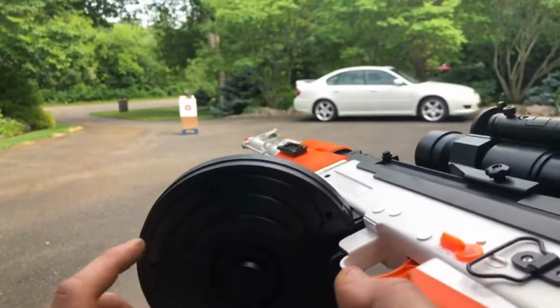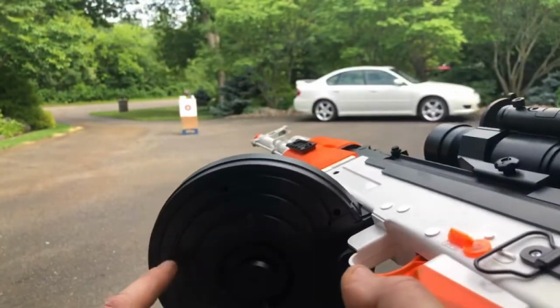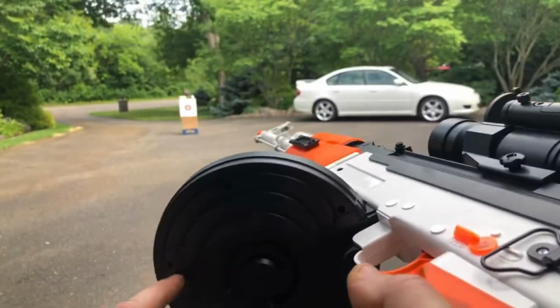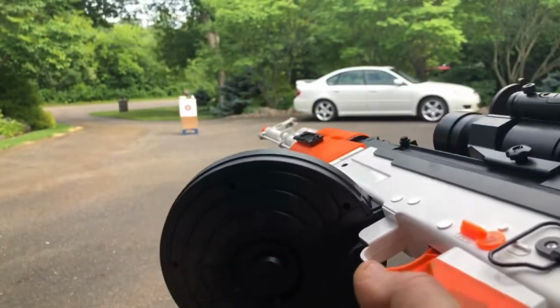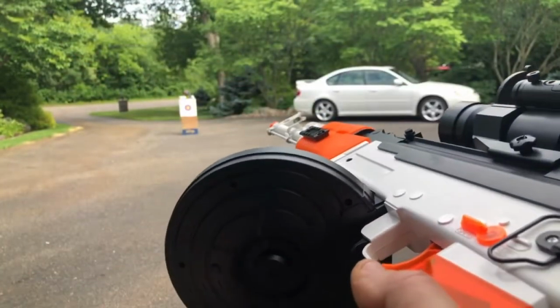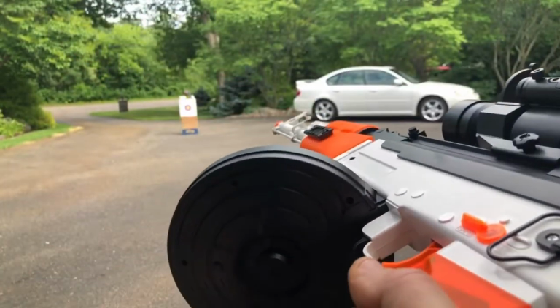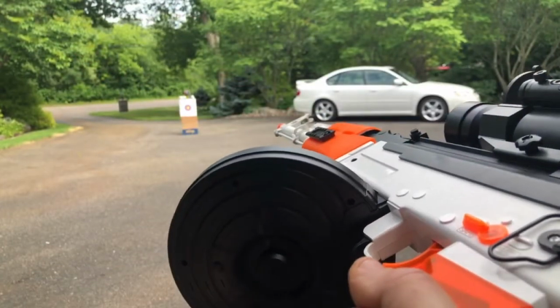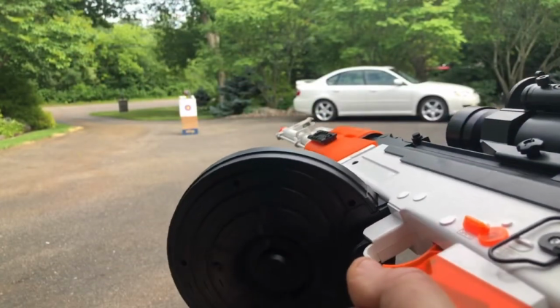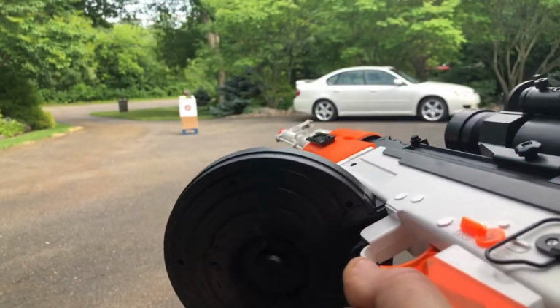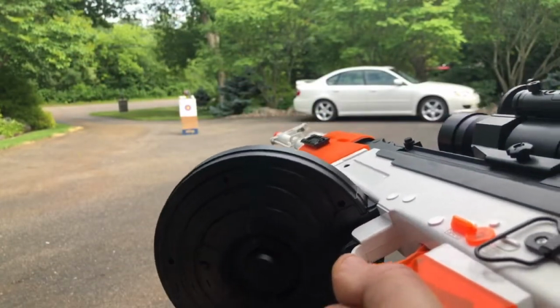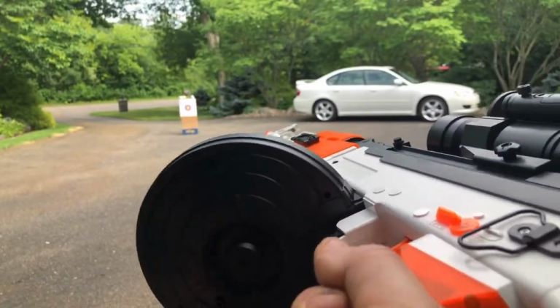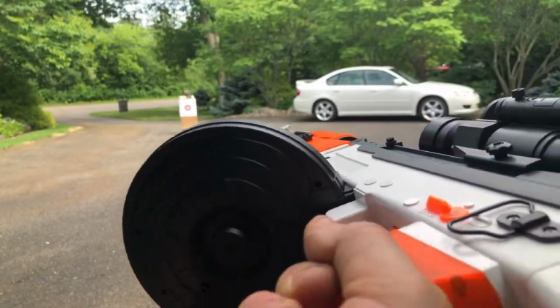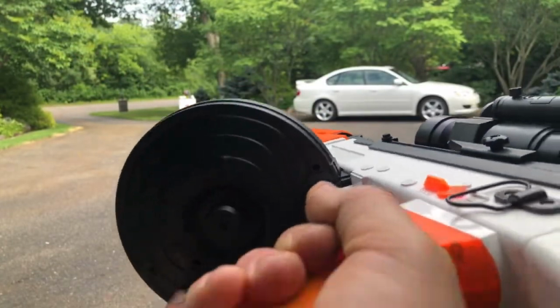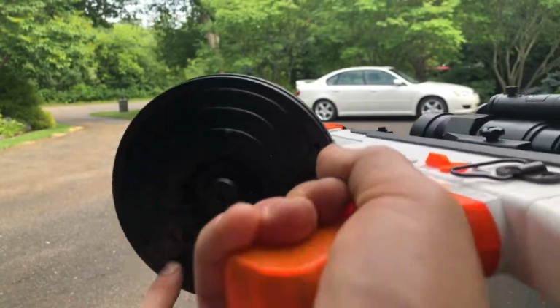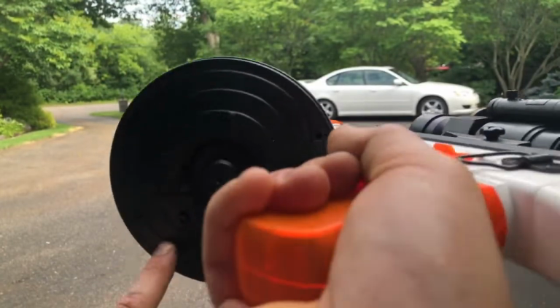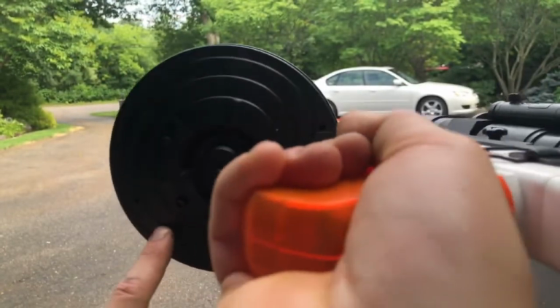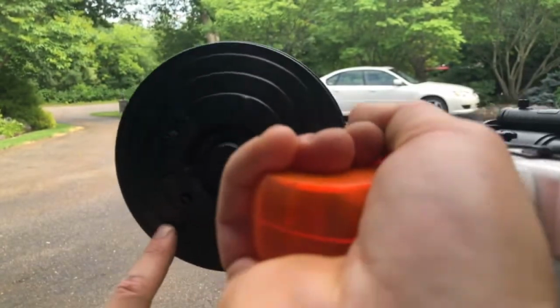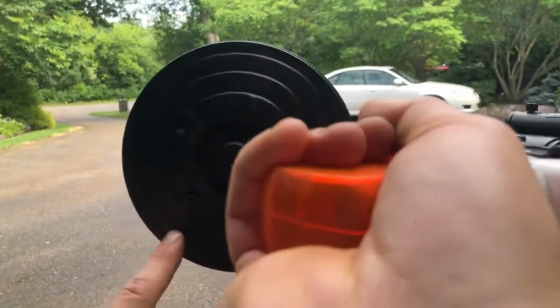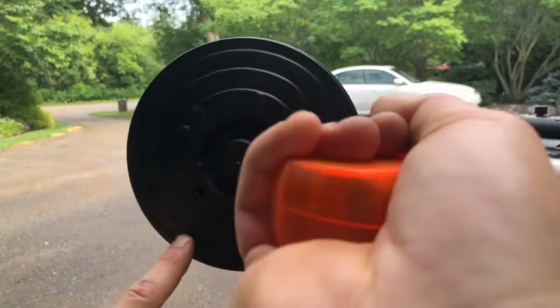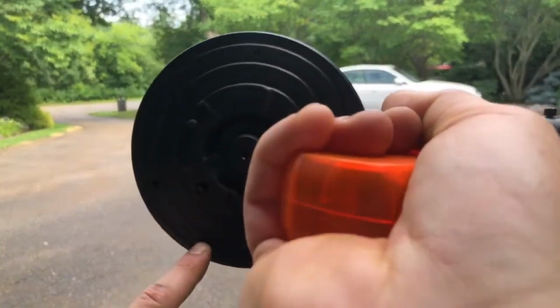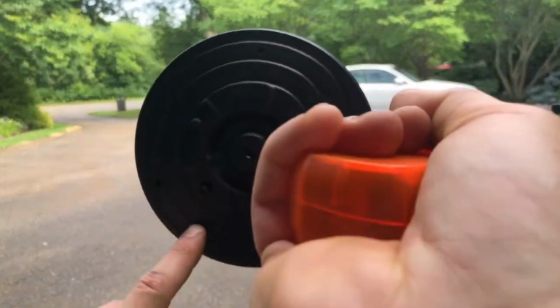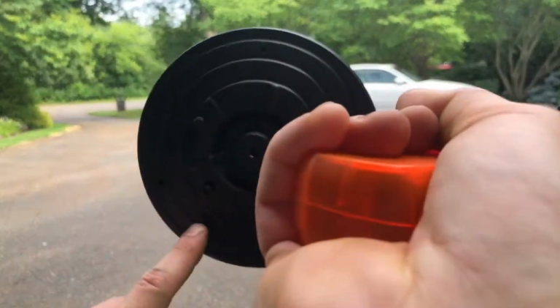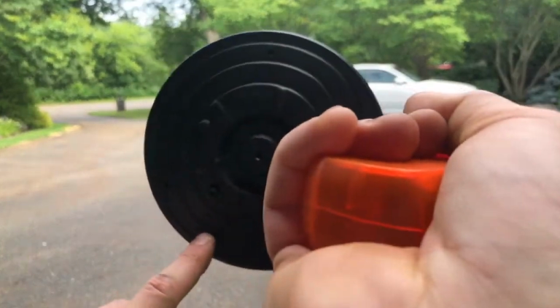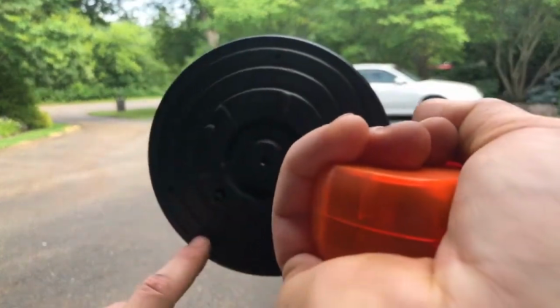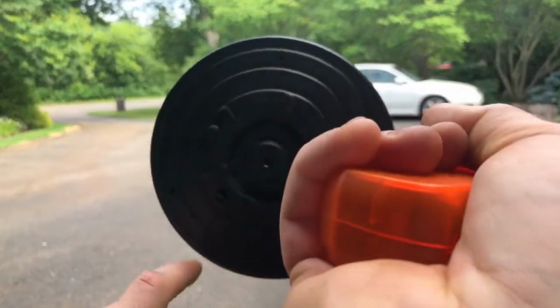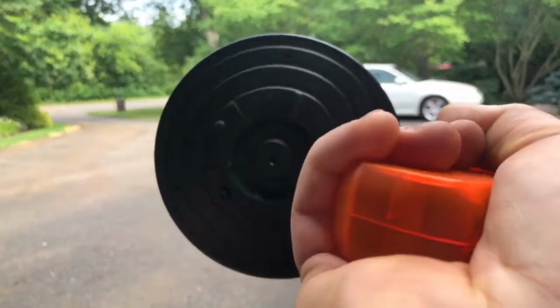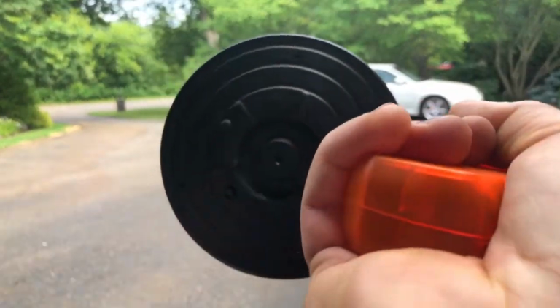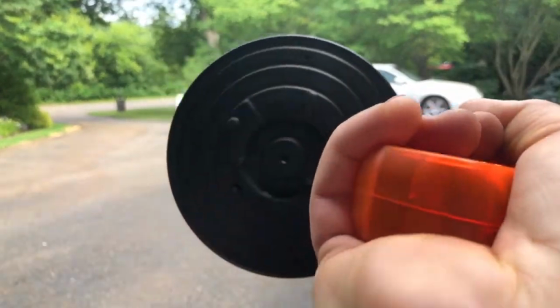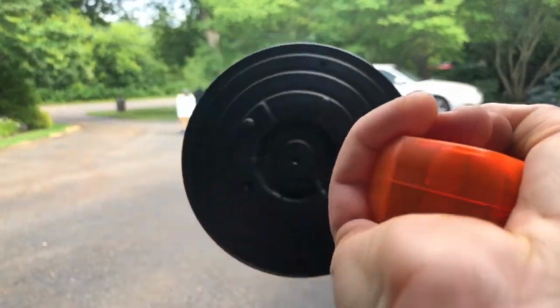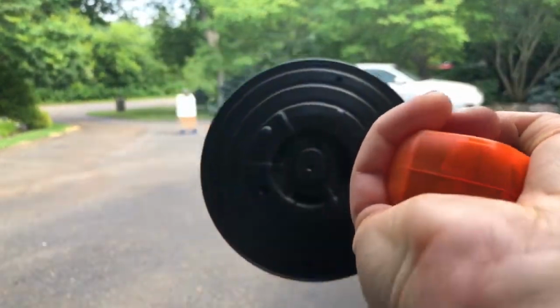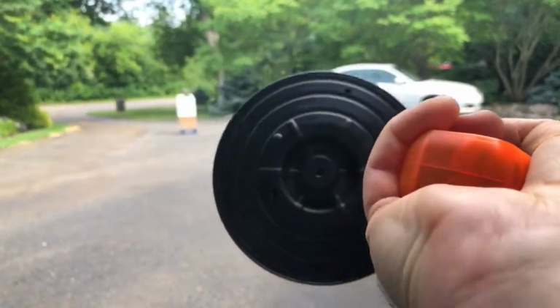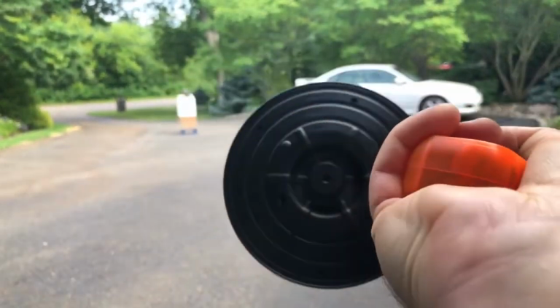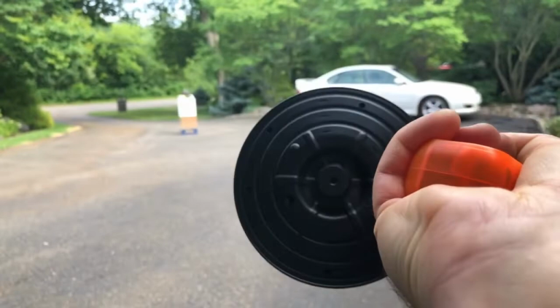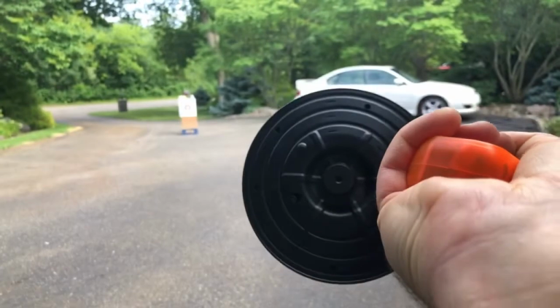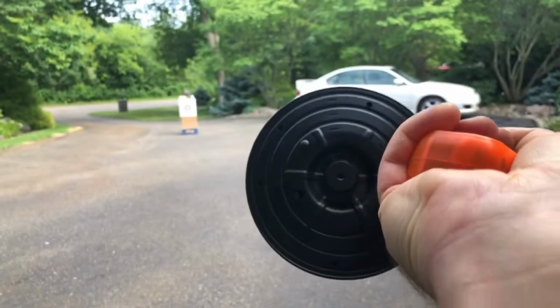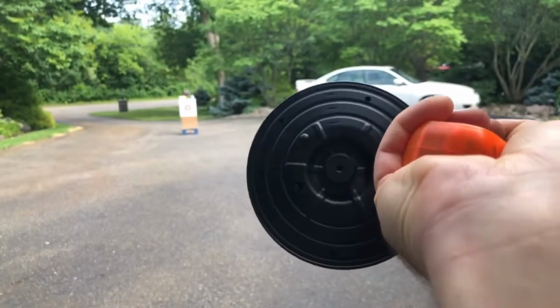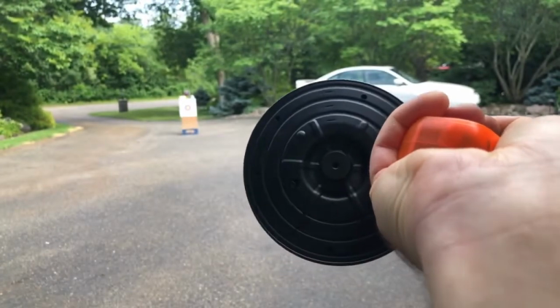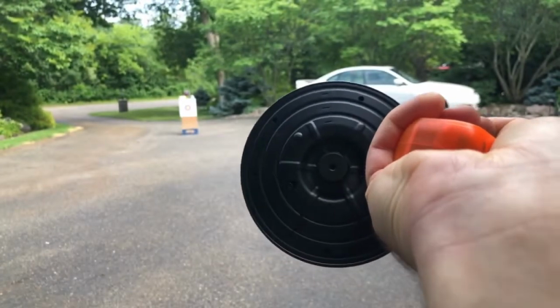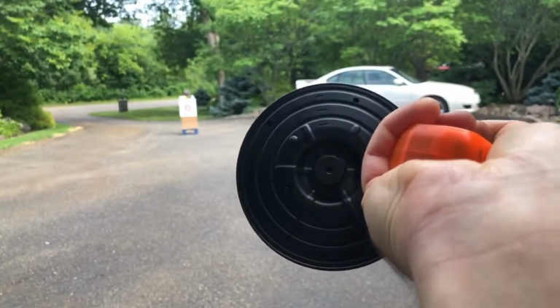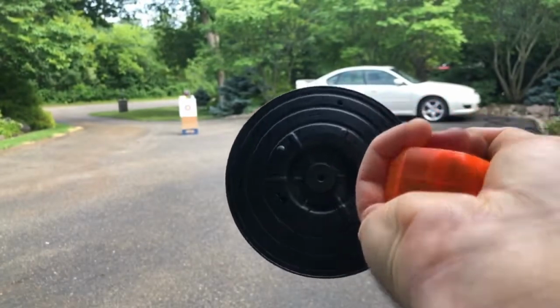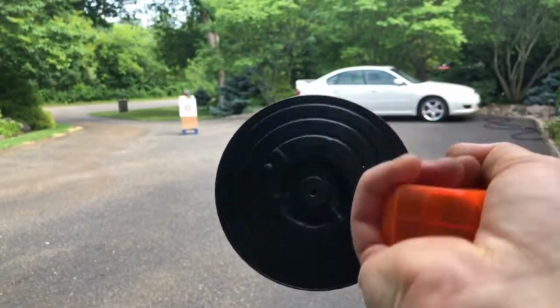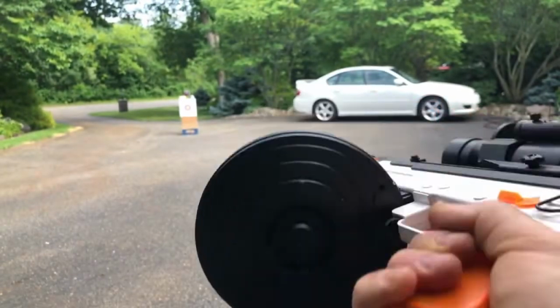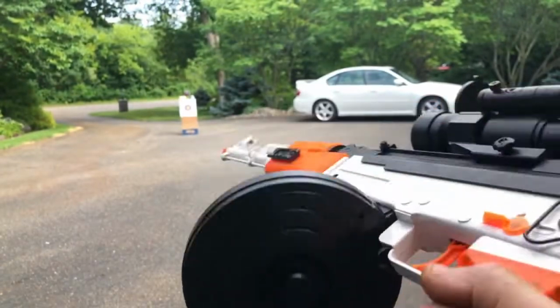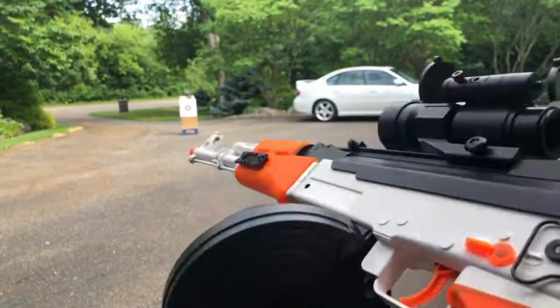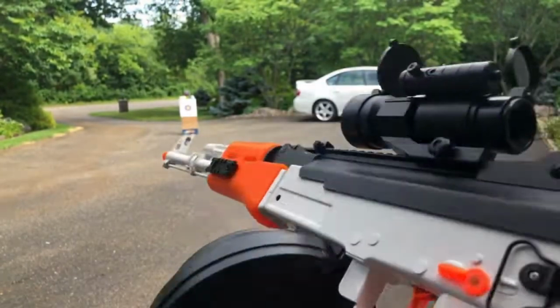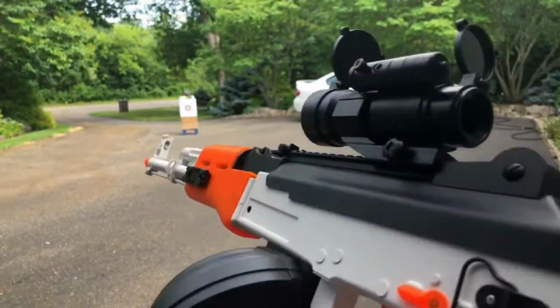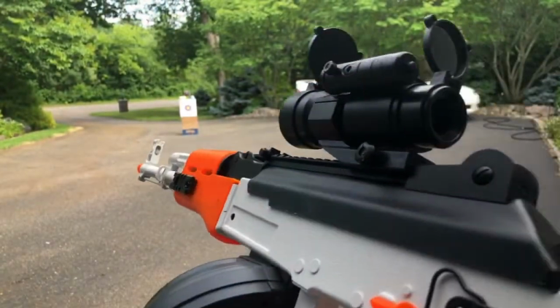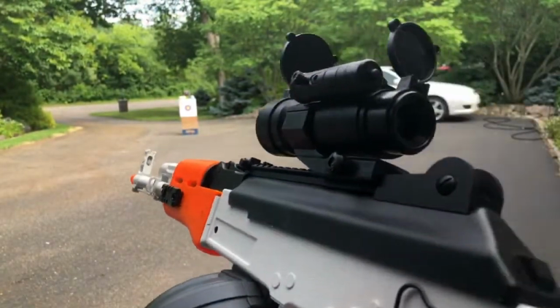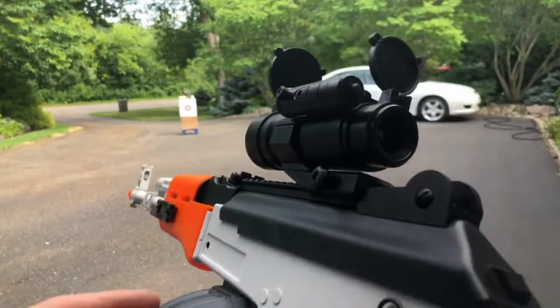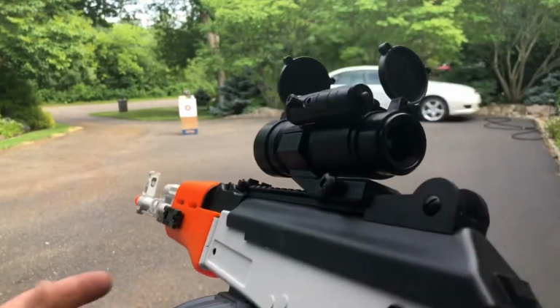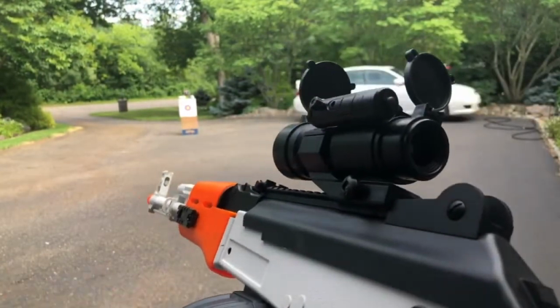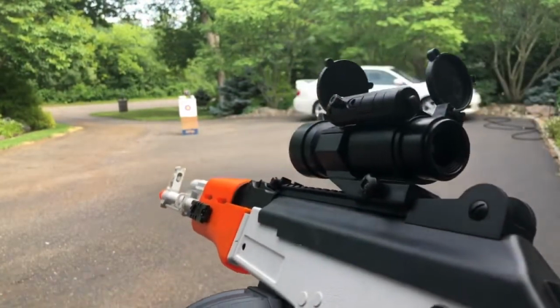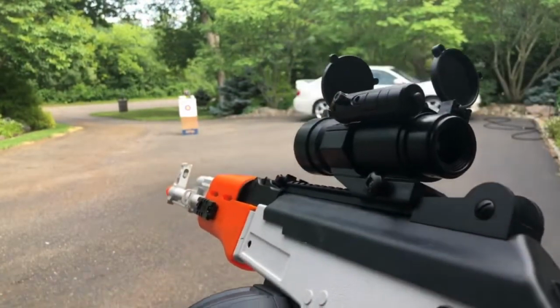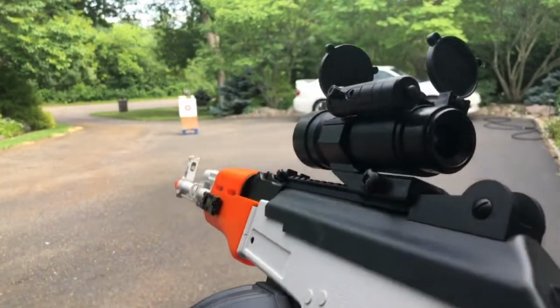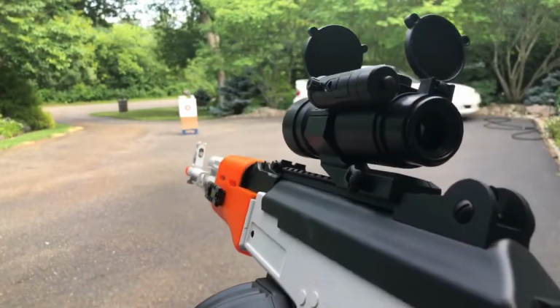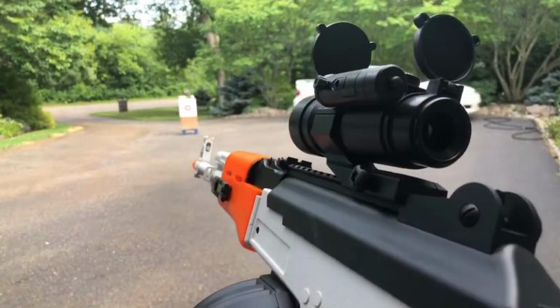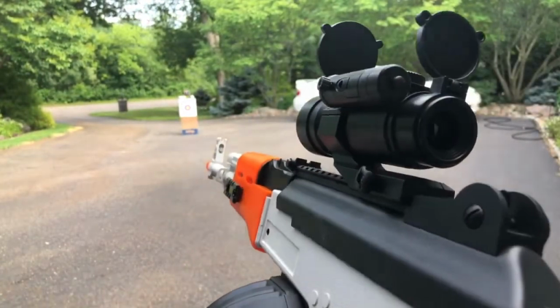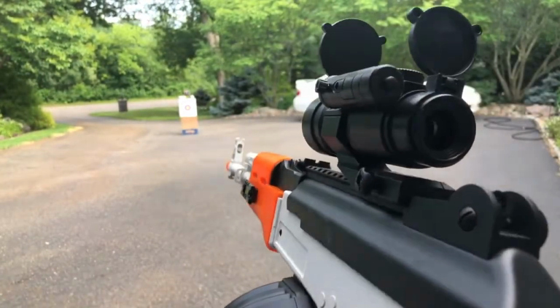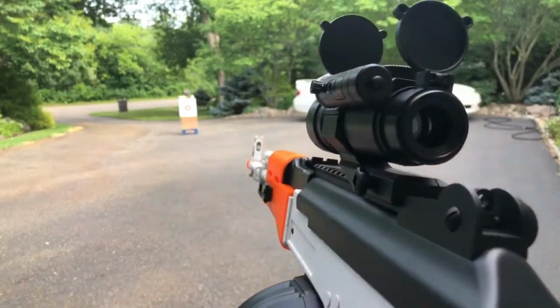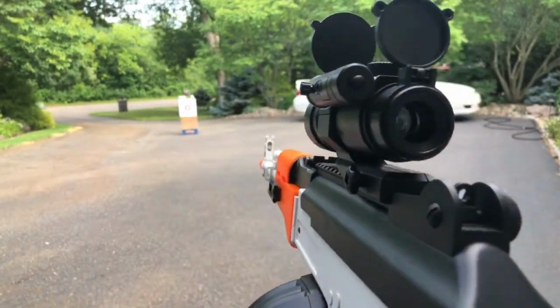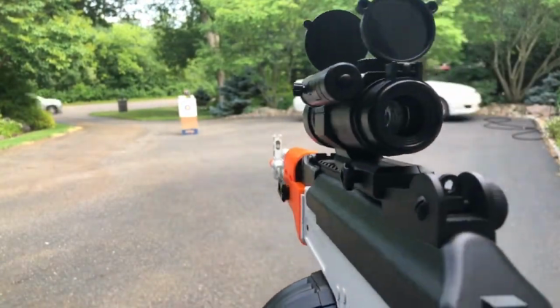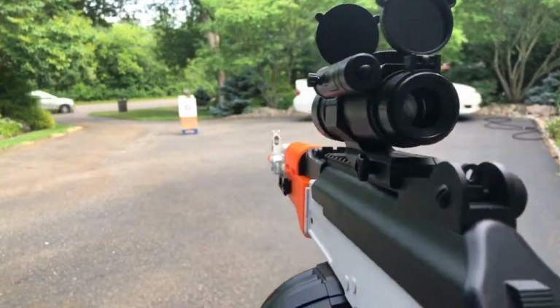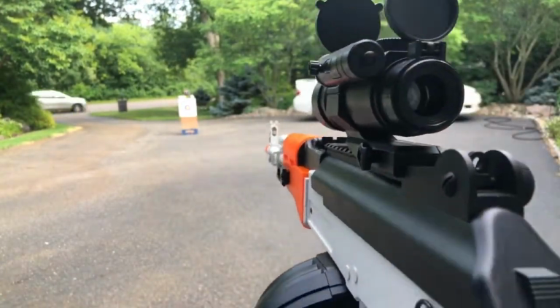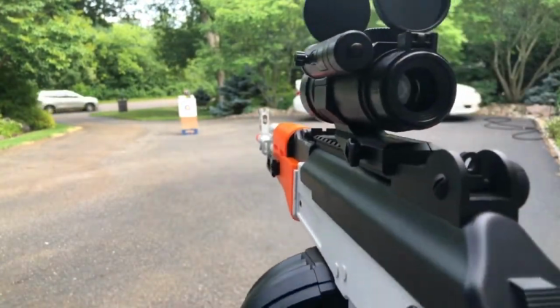The drum magazine does take a couple AAA batteries that go in right there, and then it's also going to pull power off the gun.